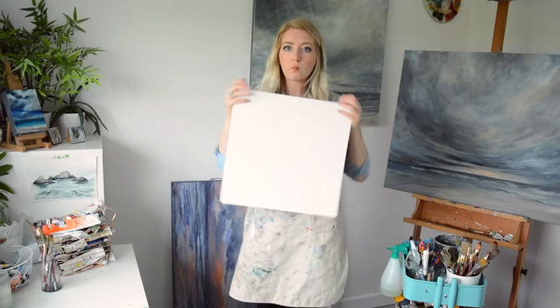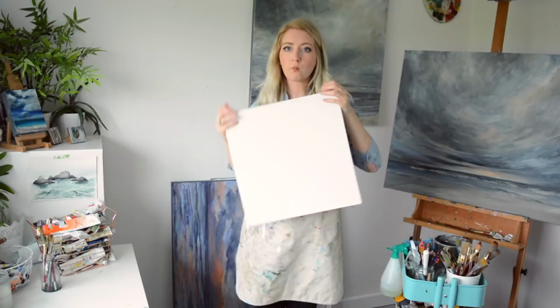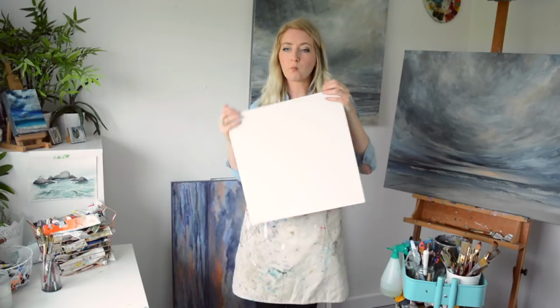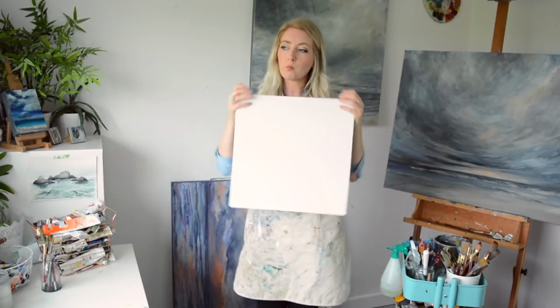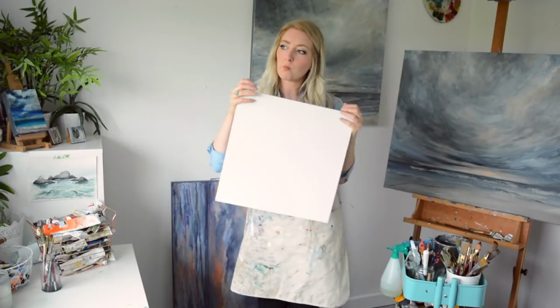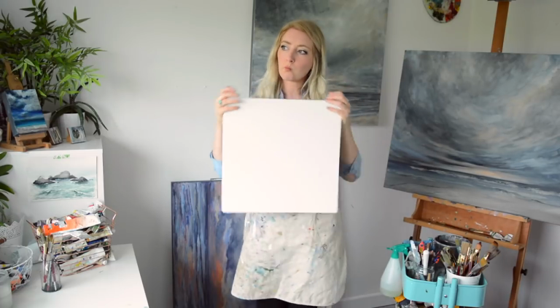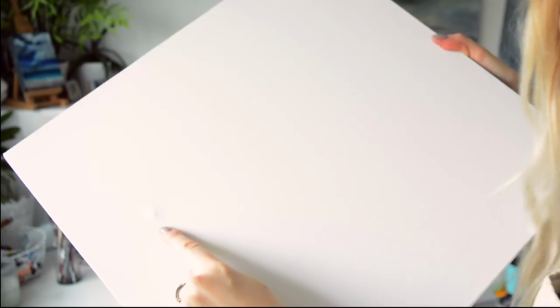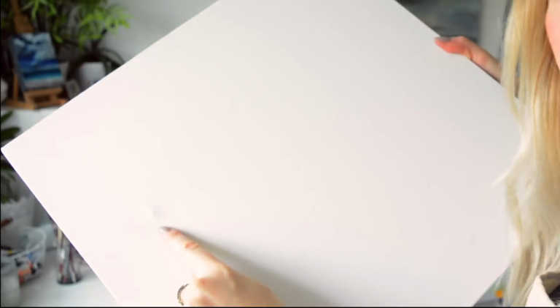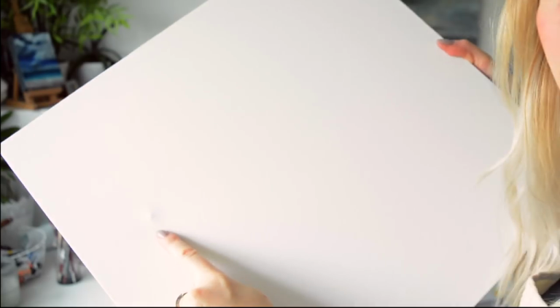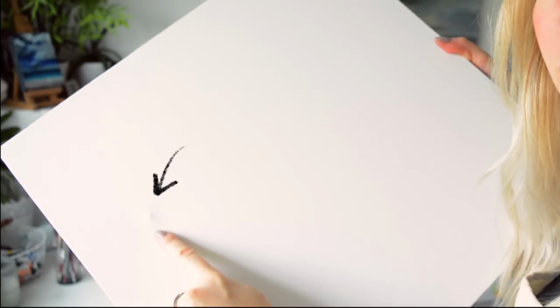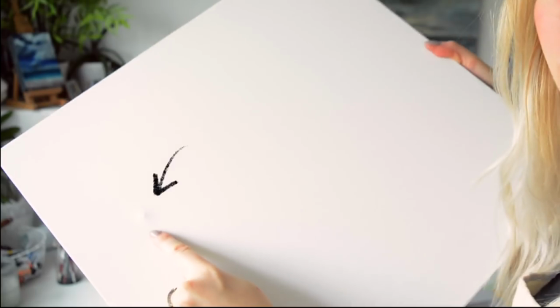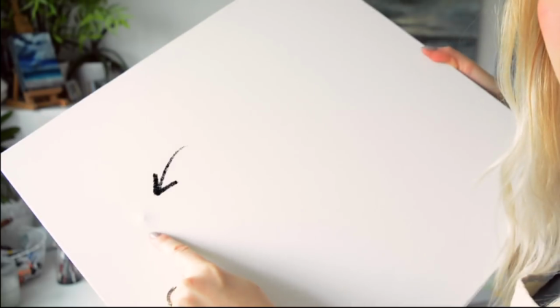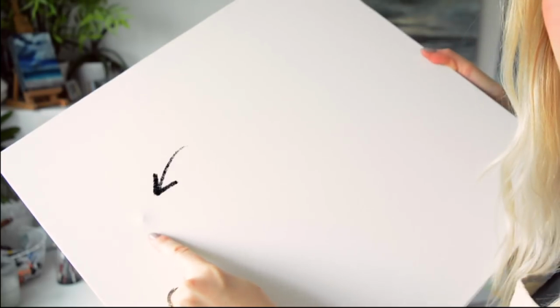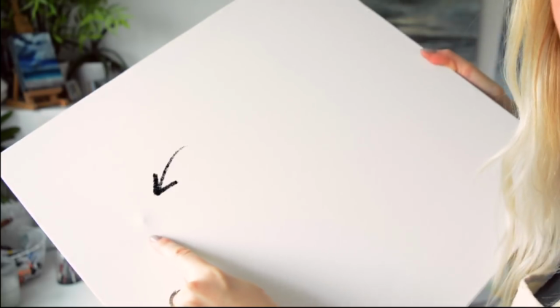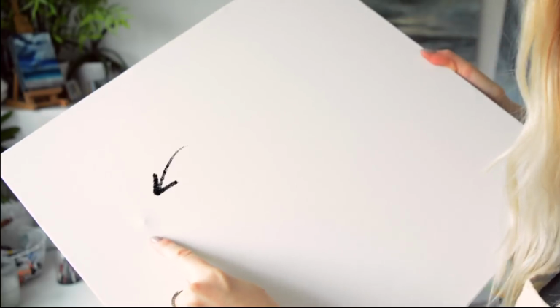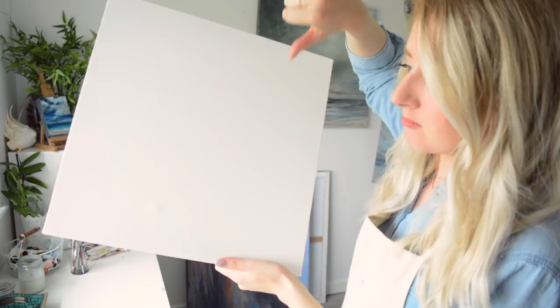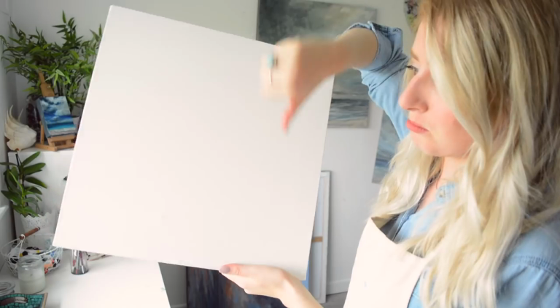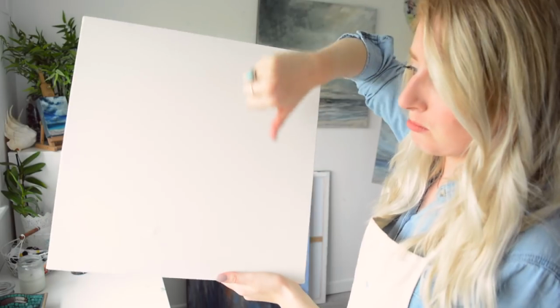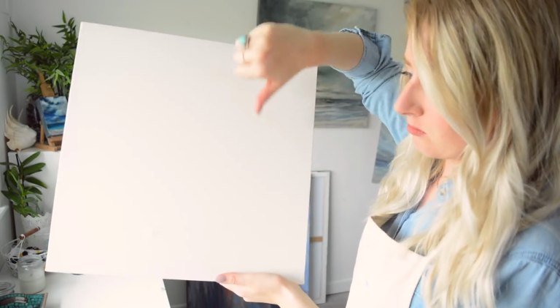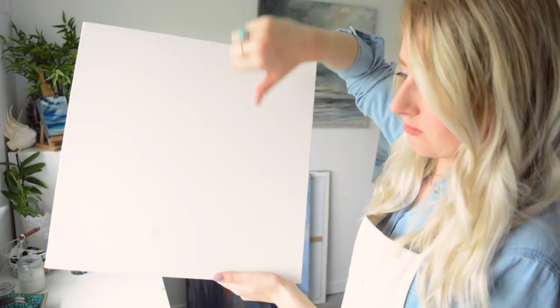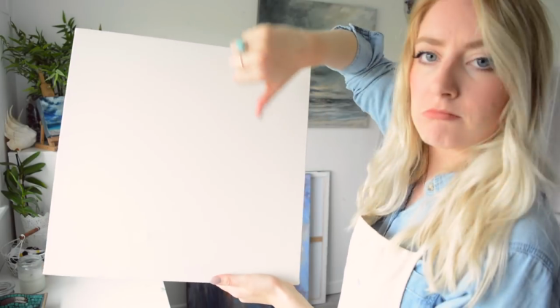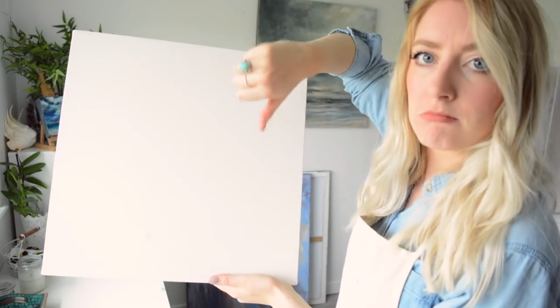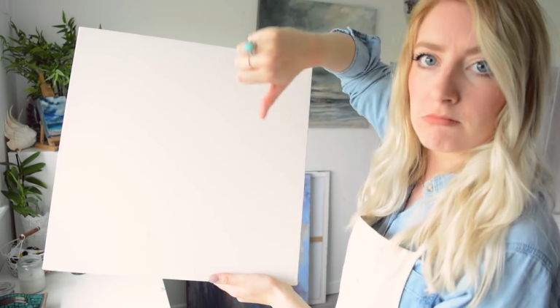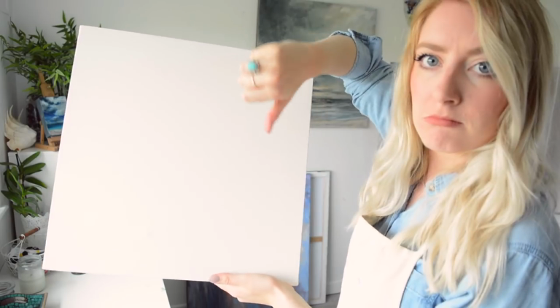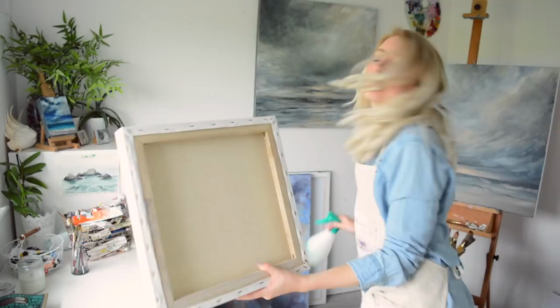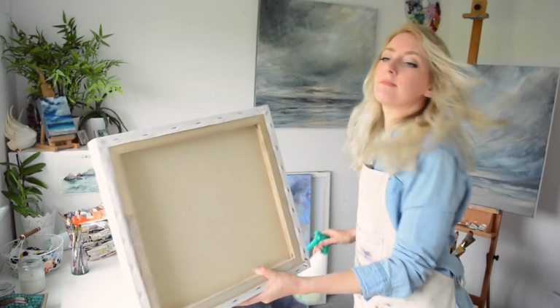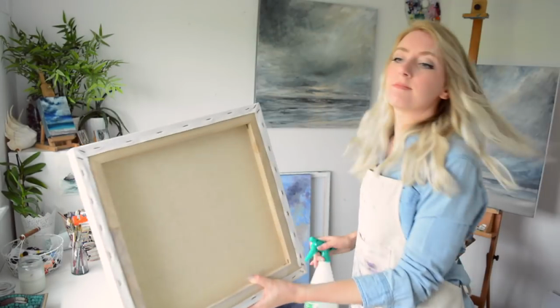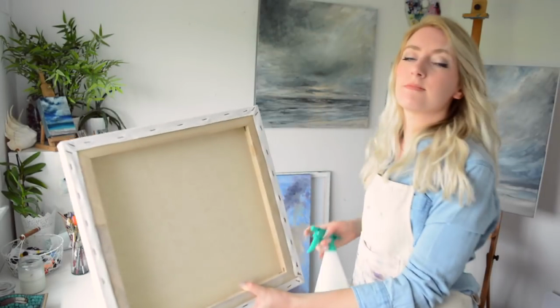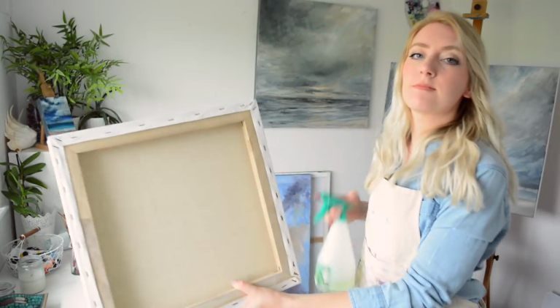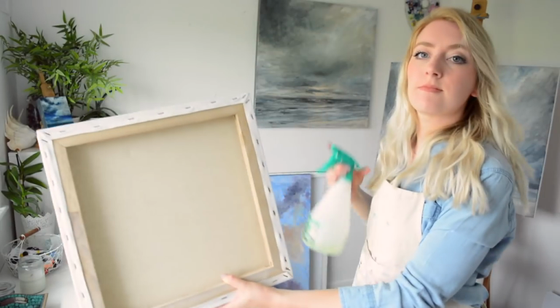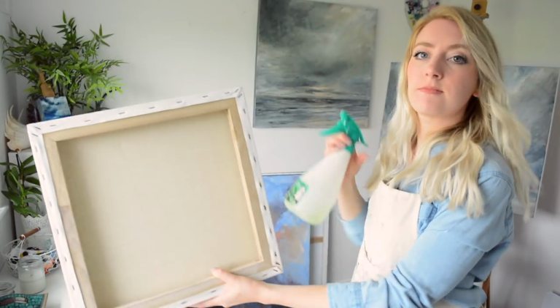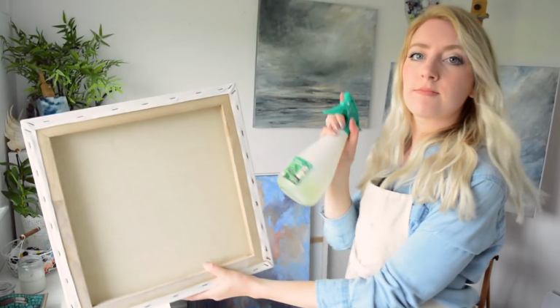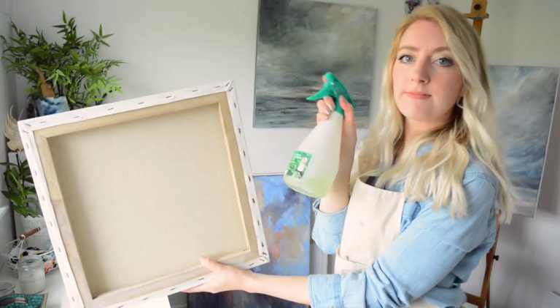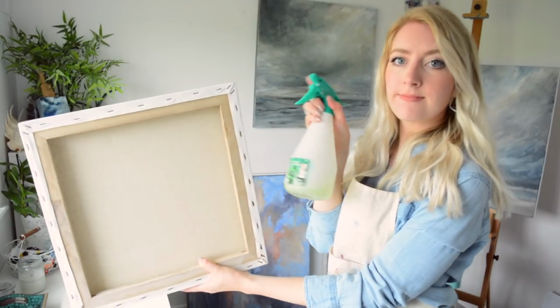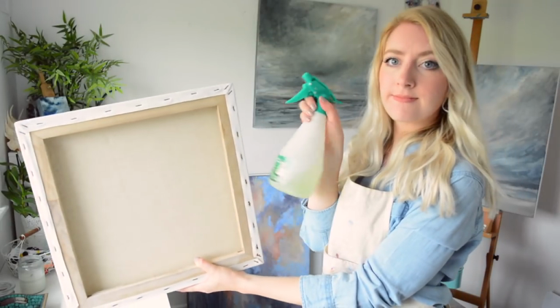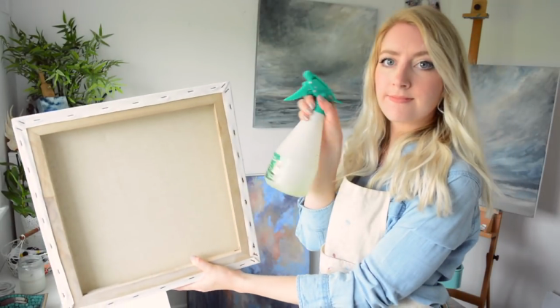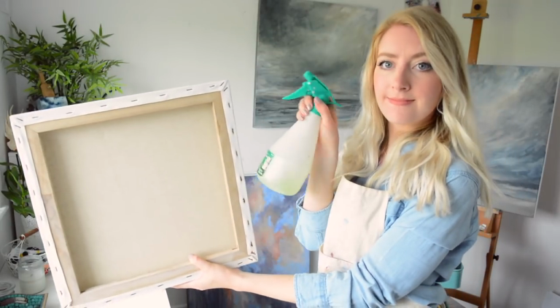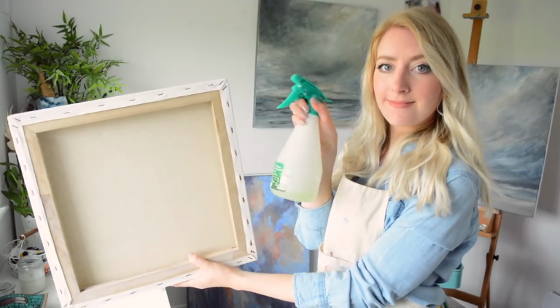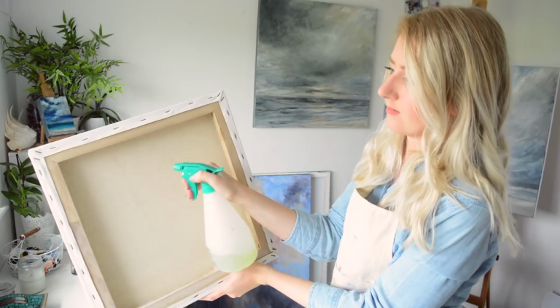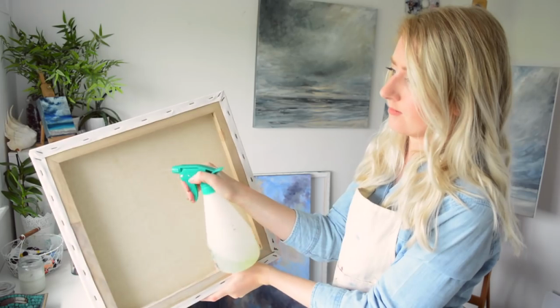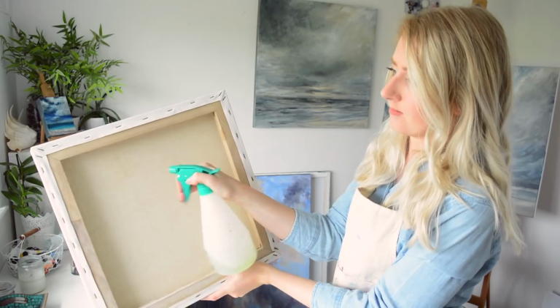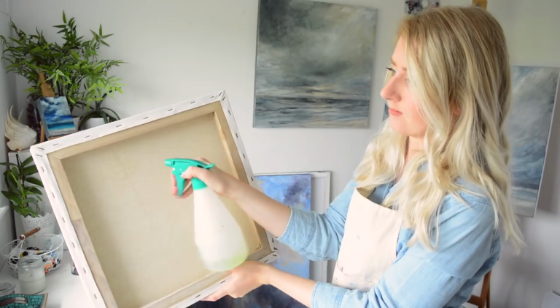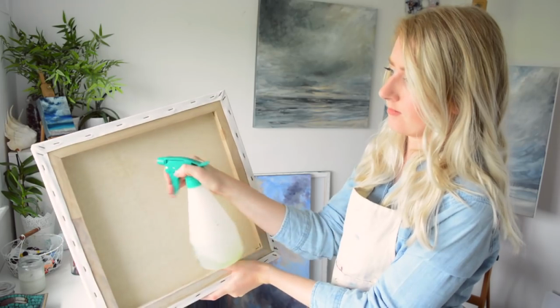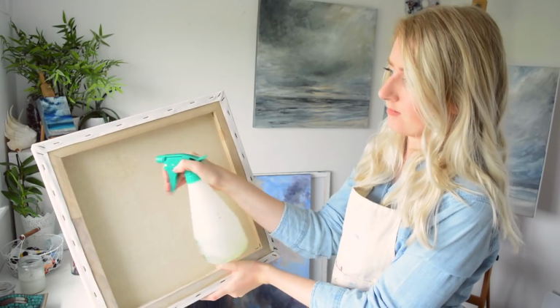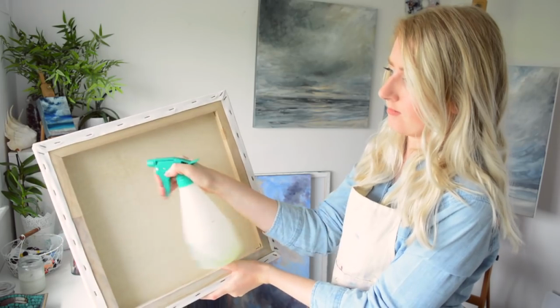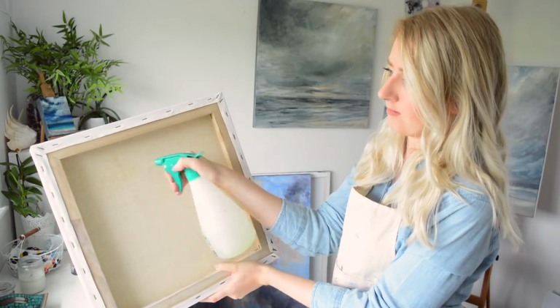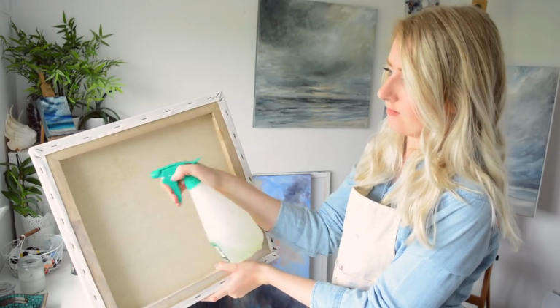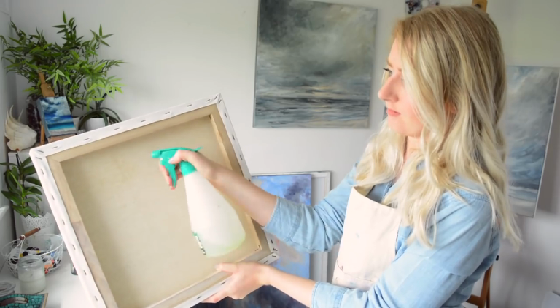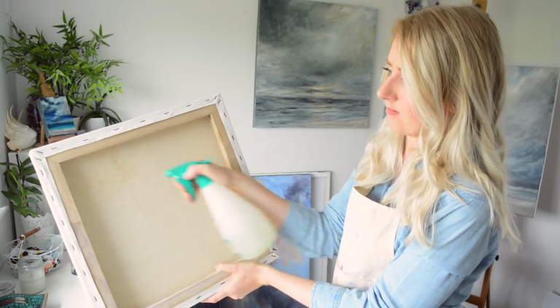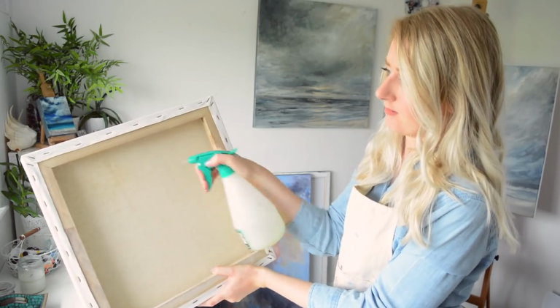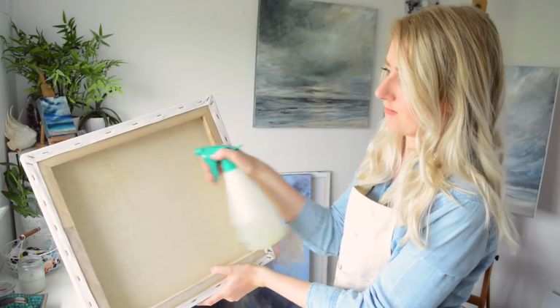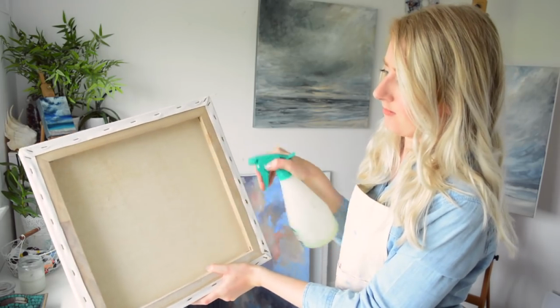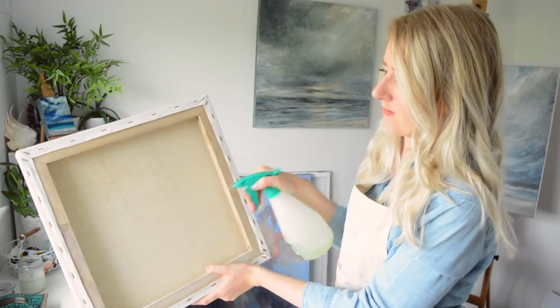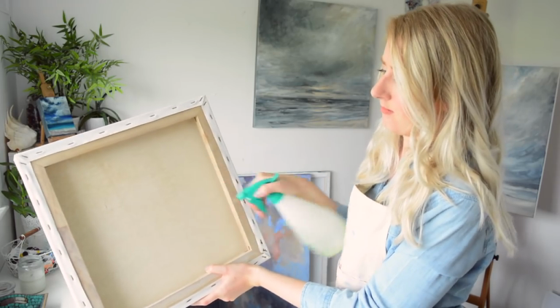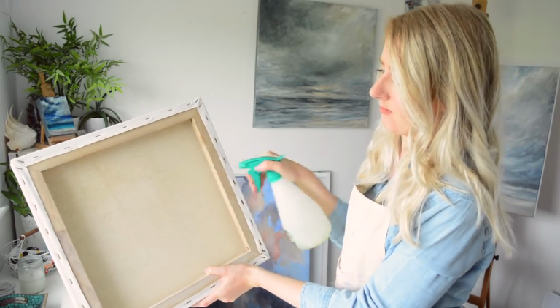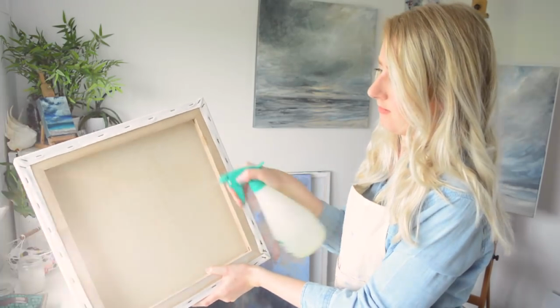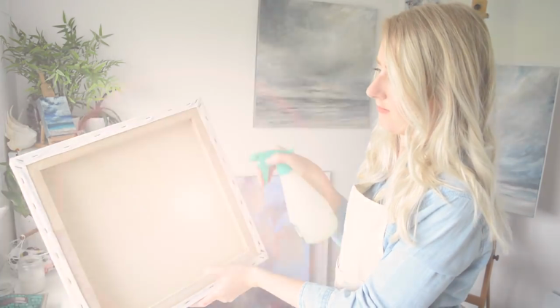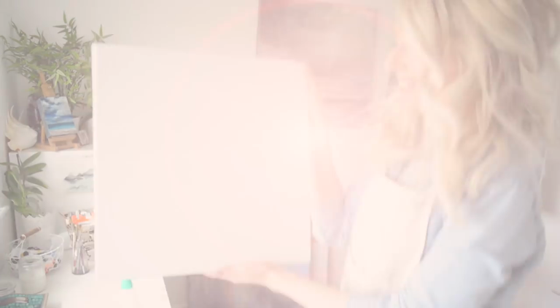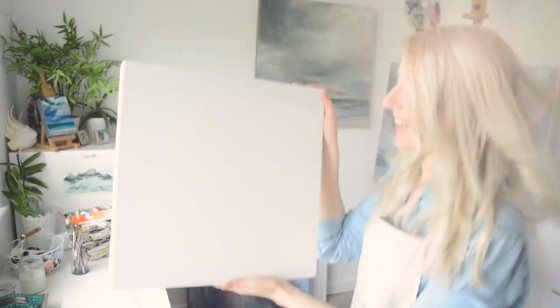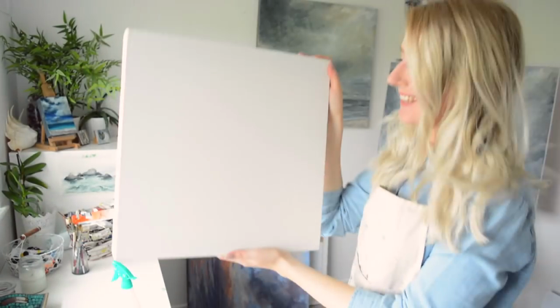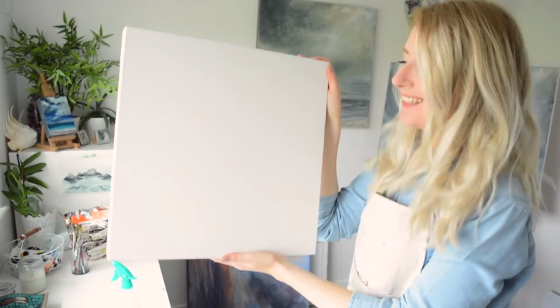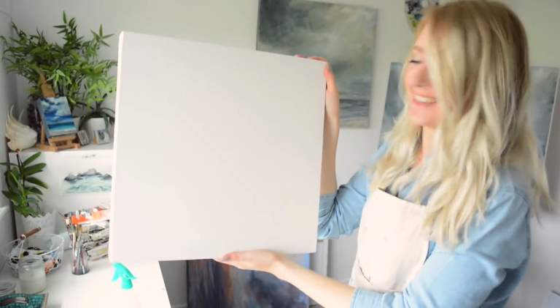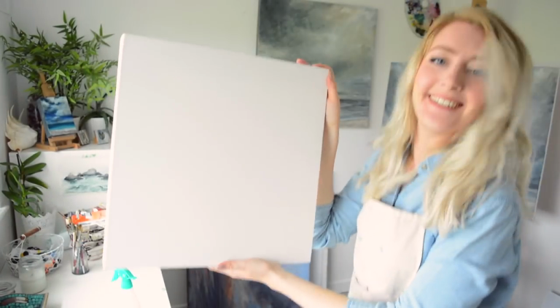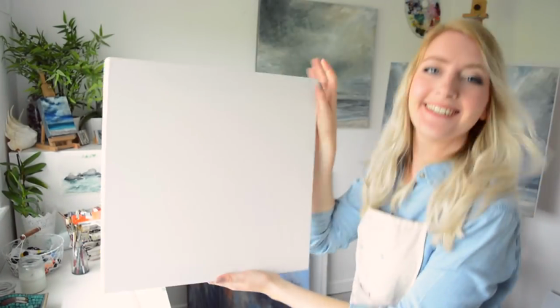If you find a dent in your canvas, don't panic, it's not ruined. Spray the back with water and let it dry naturally. This should make it taut and the dent should disappear.